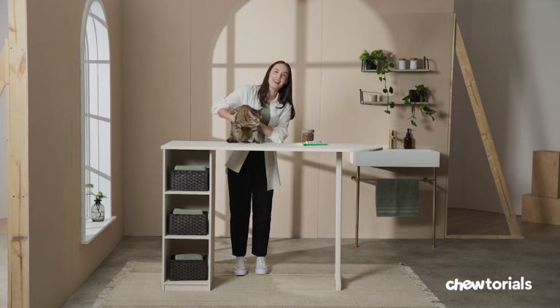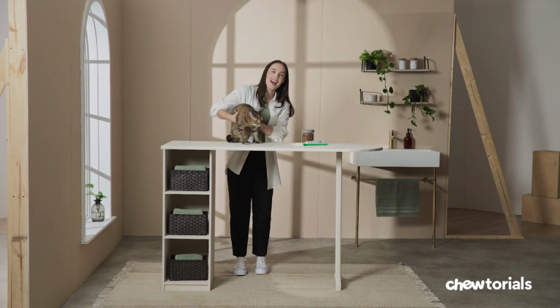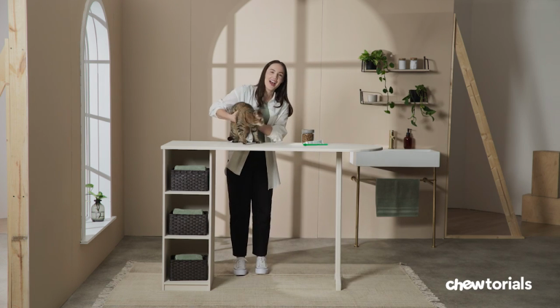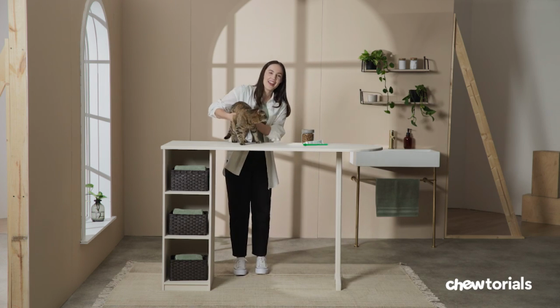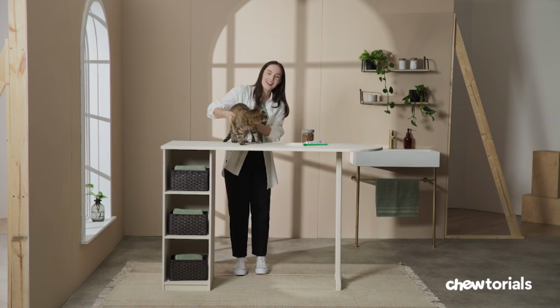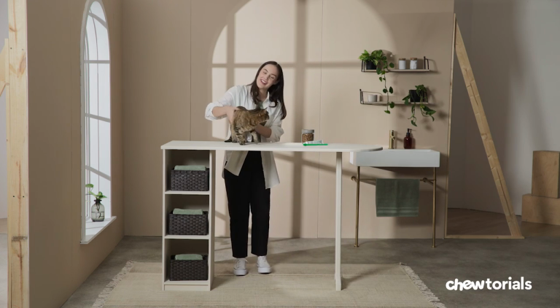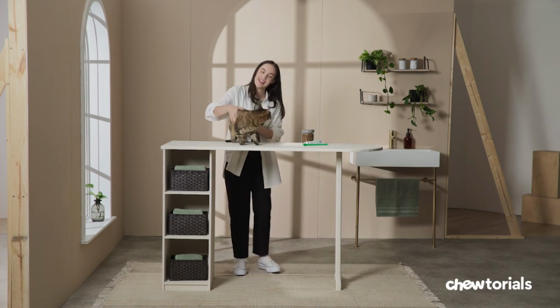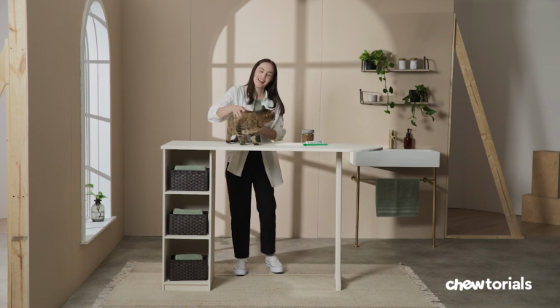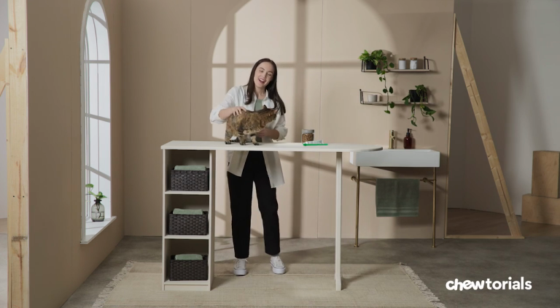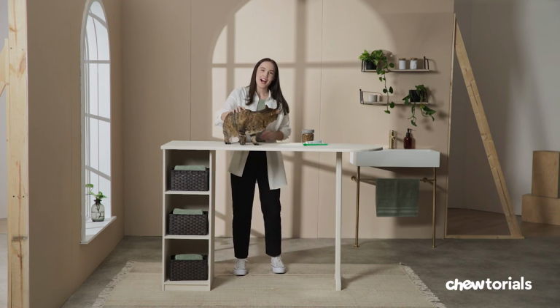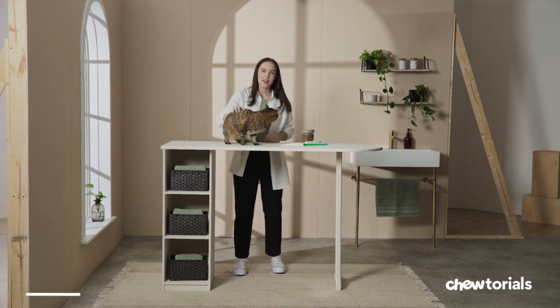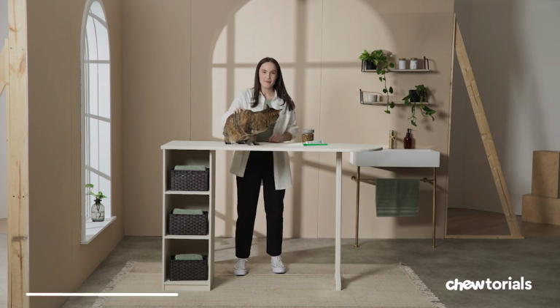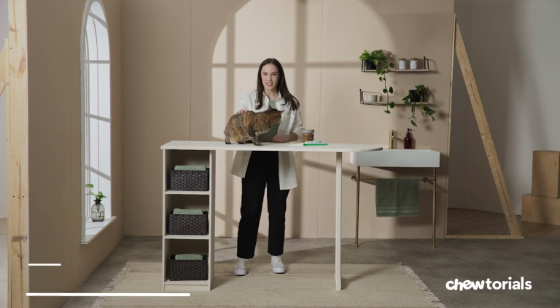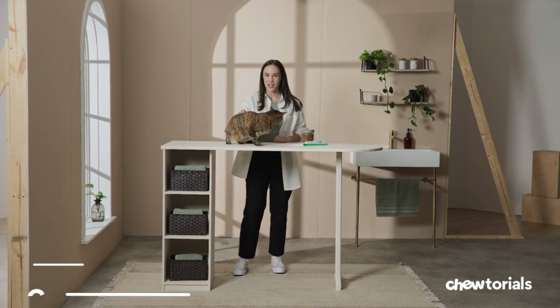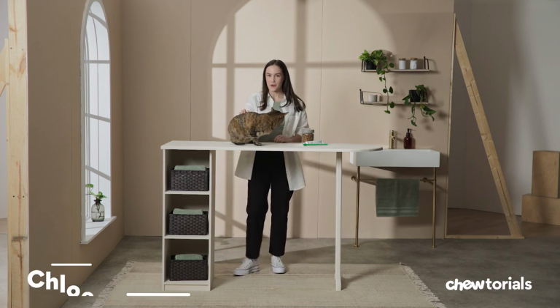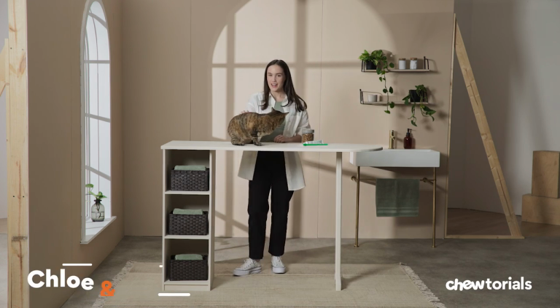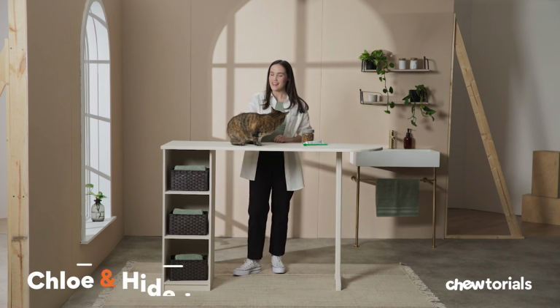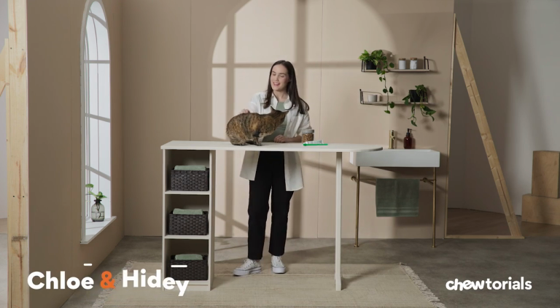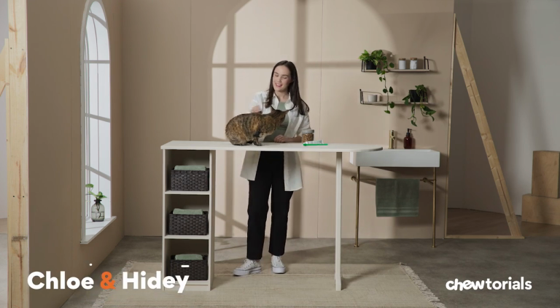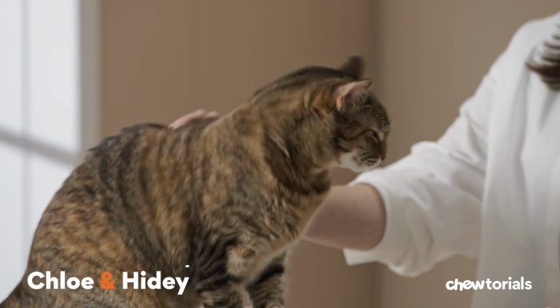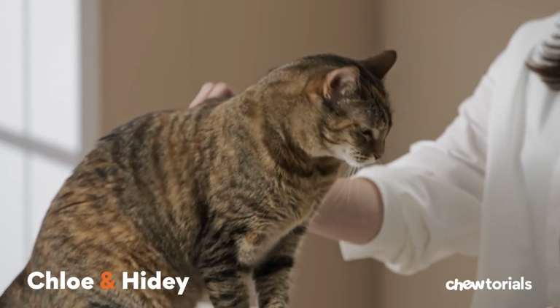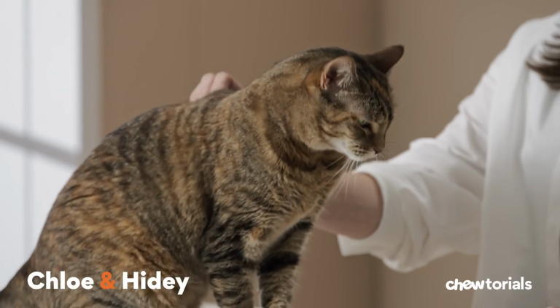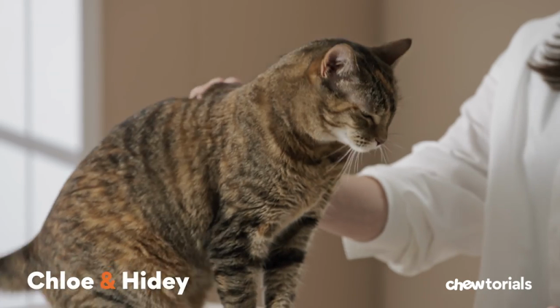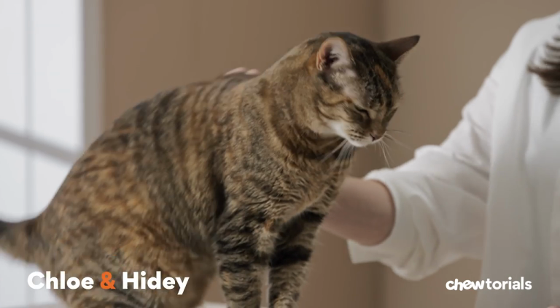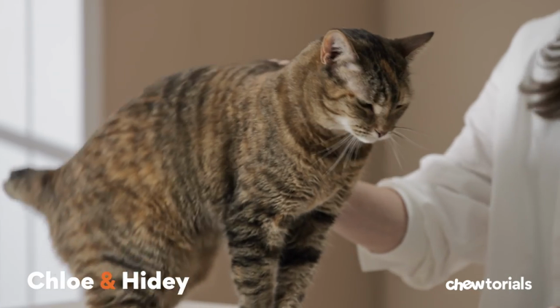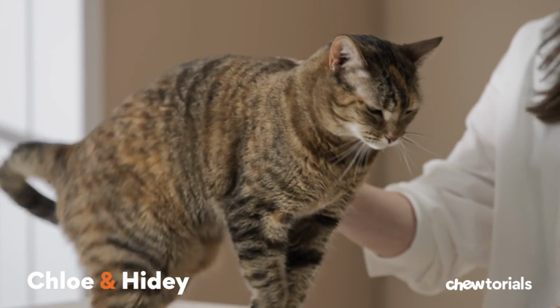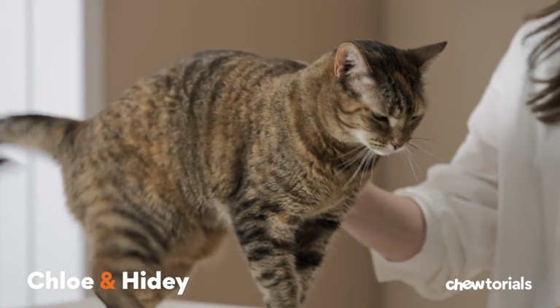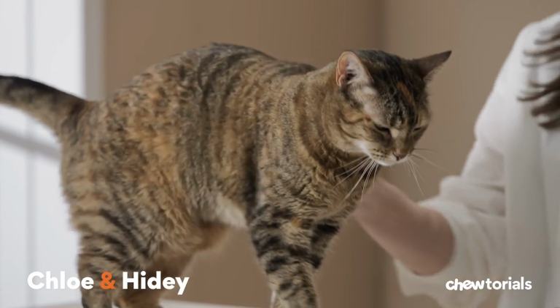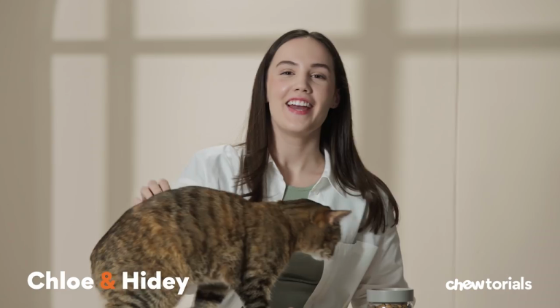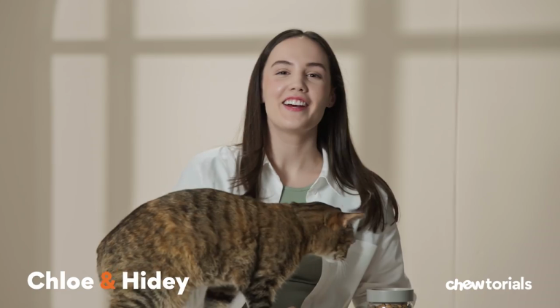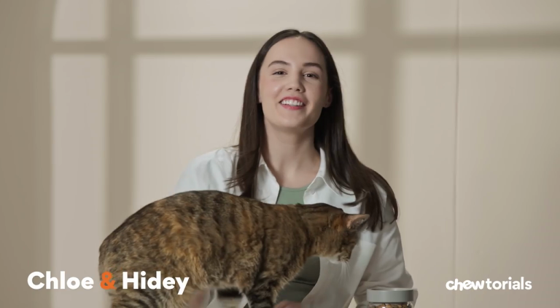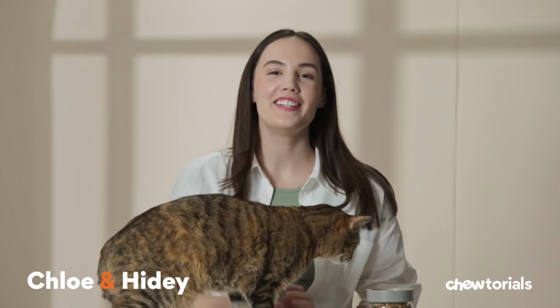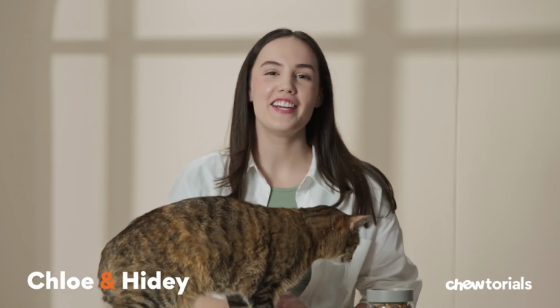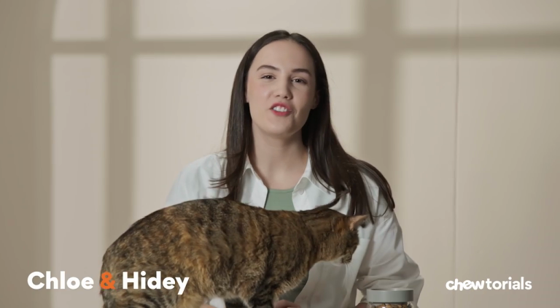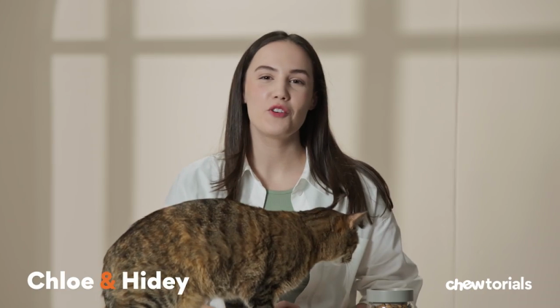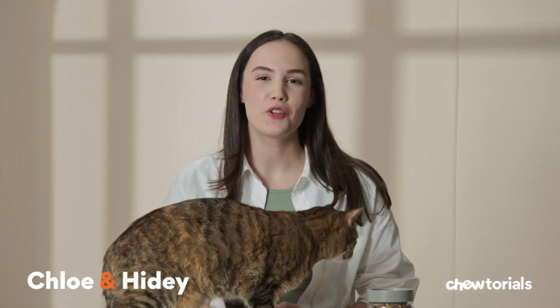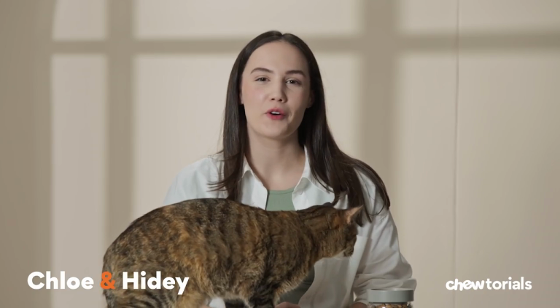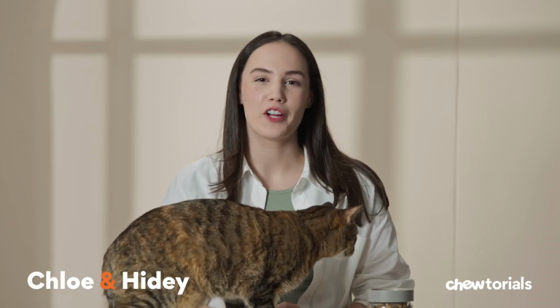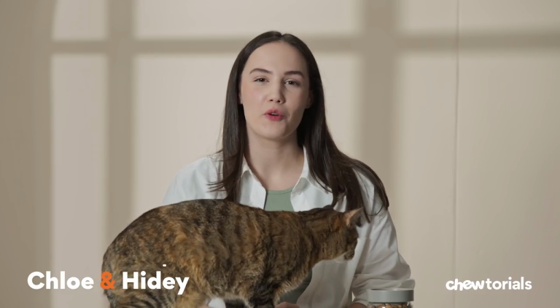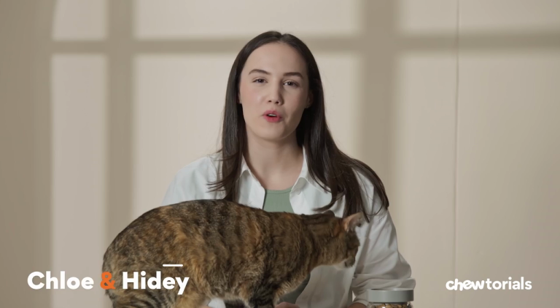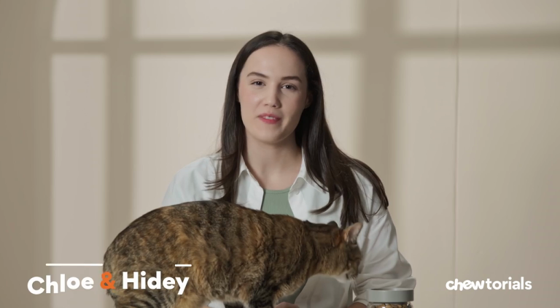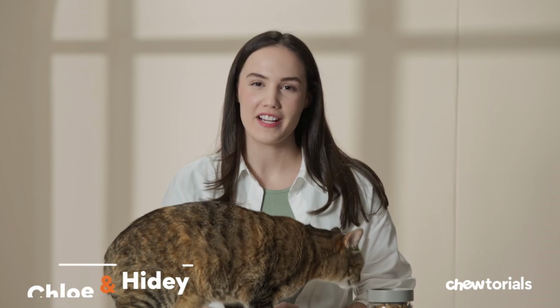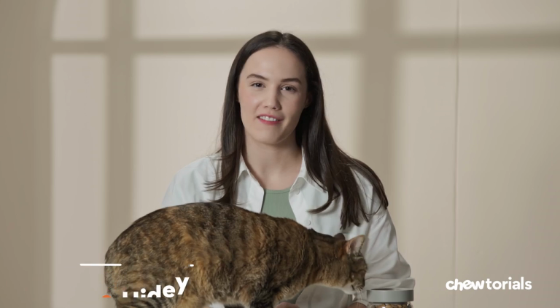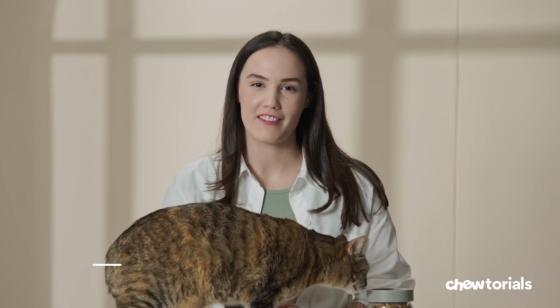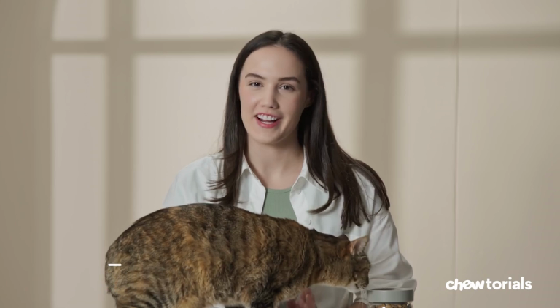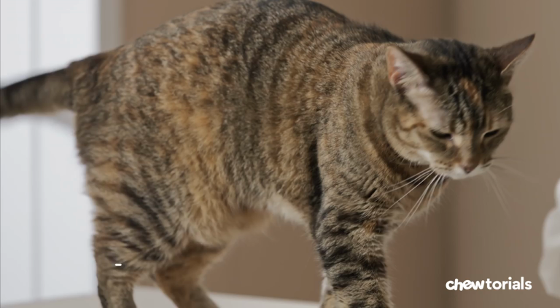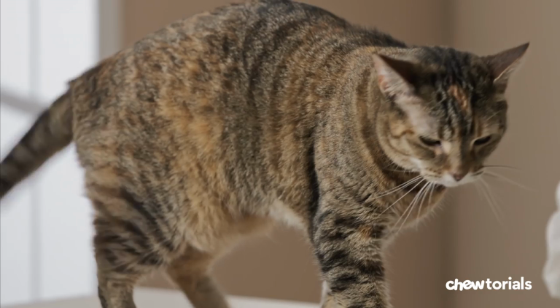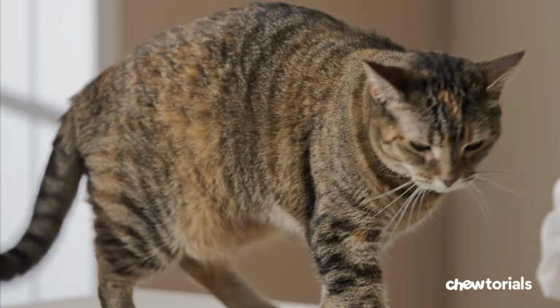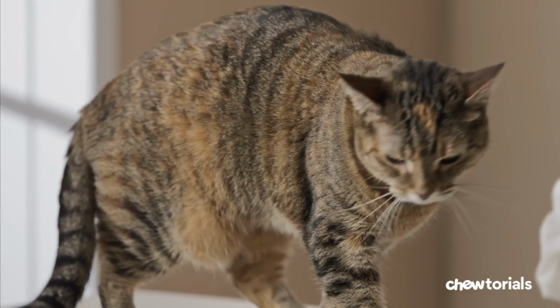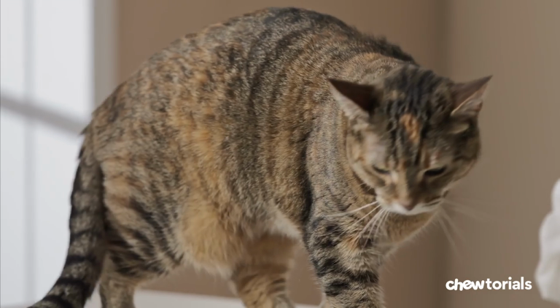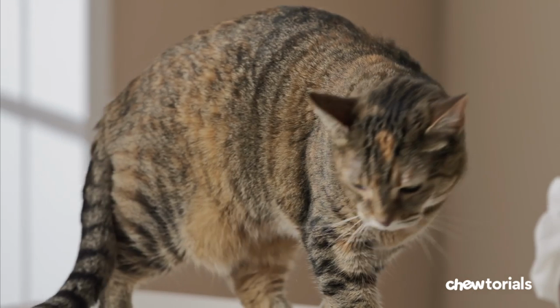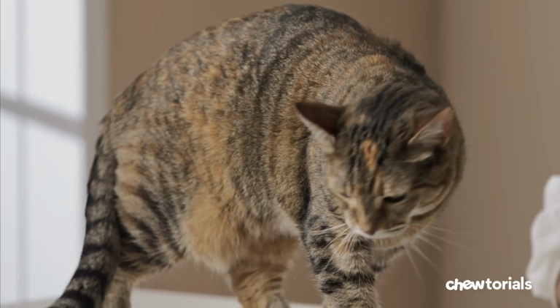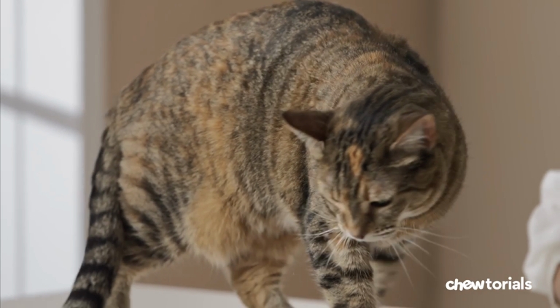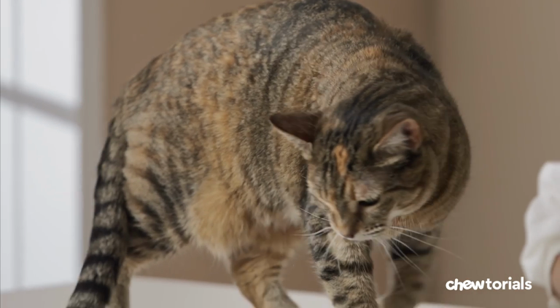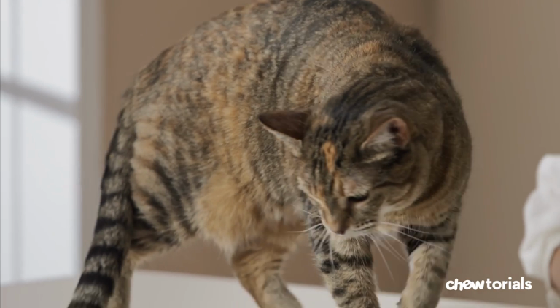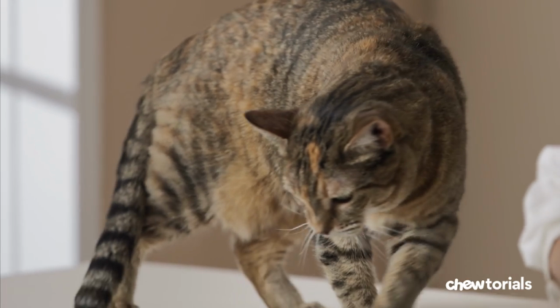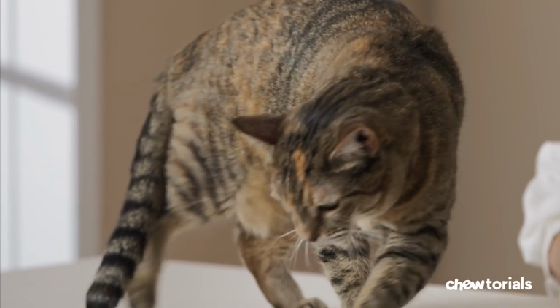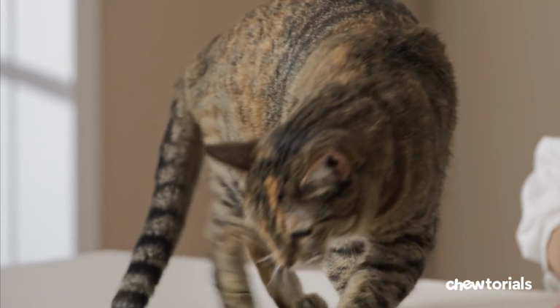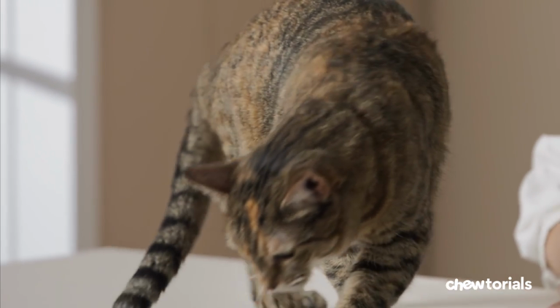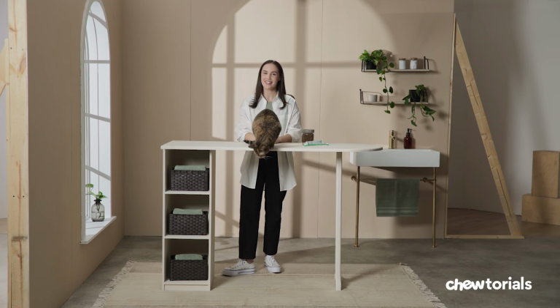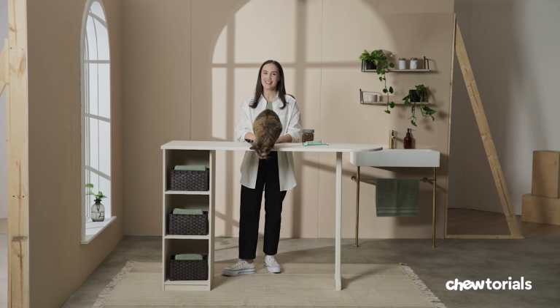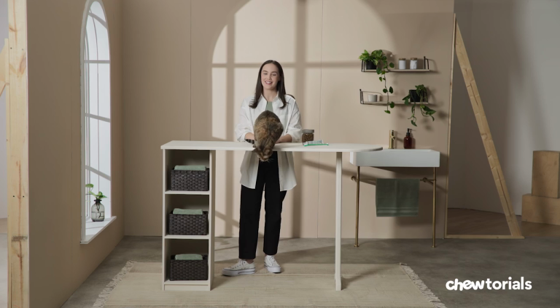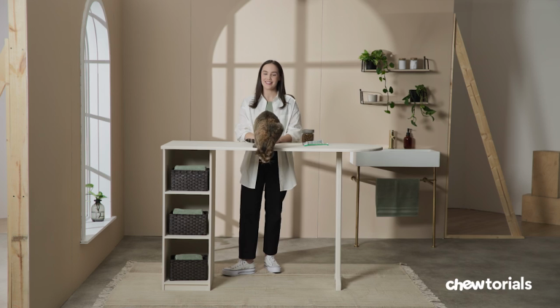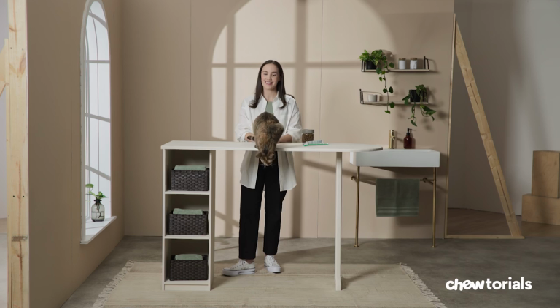Hey, I'm Chloe. This is Heidi. And on today's tutorial, we'll be covering tips and tricks for how to brush your cat's teeth.